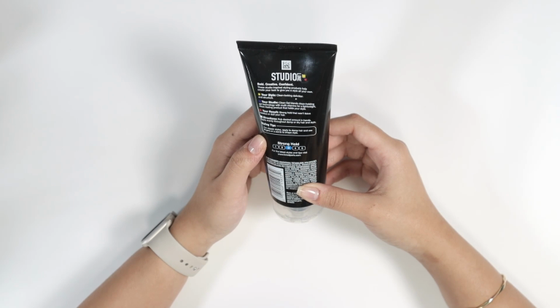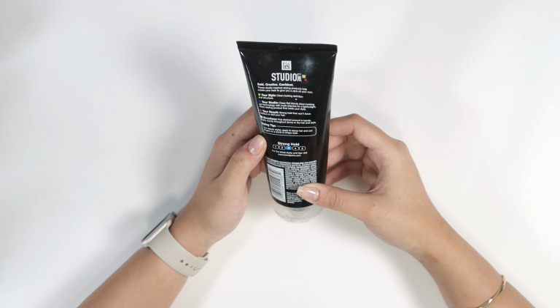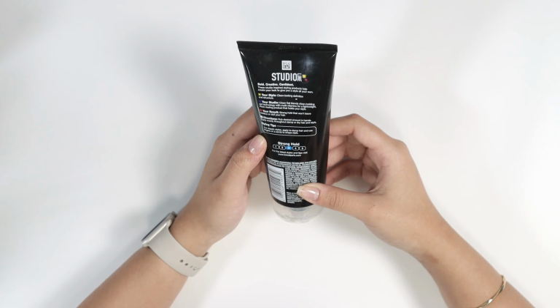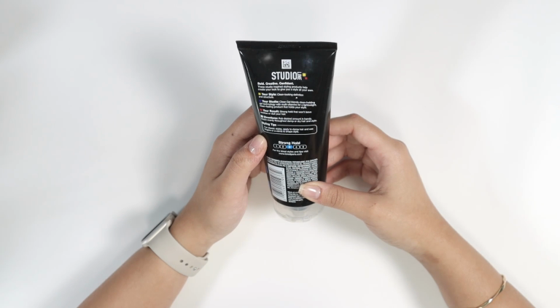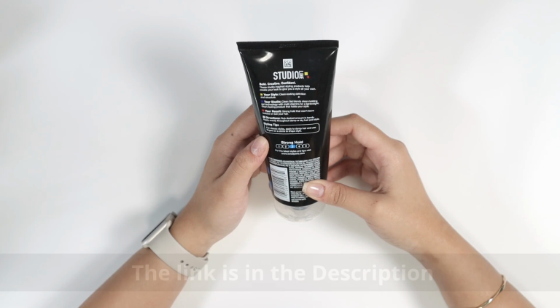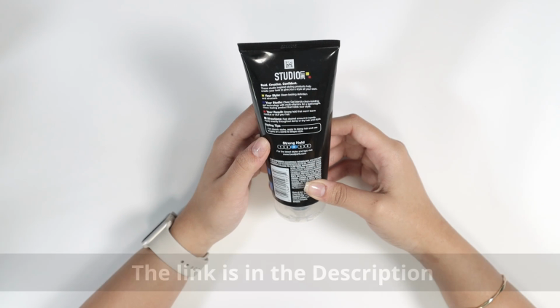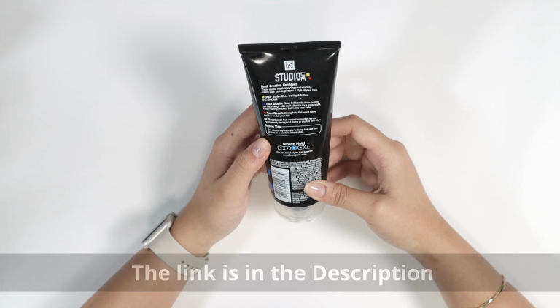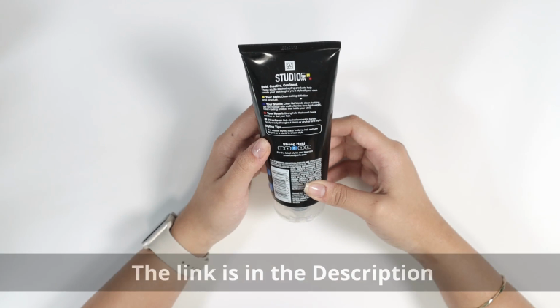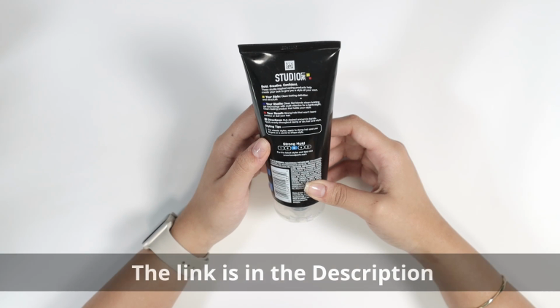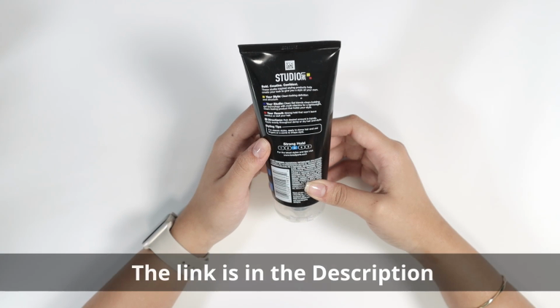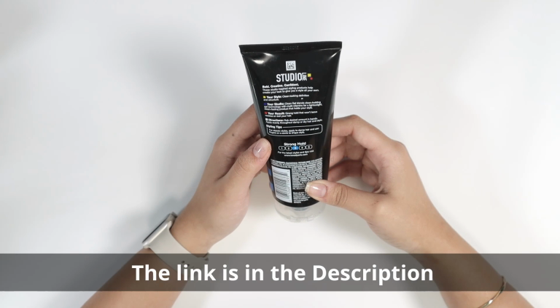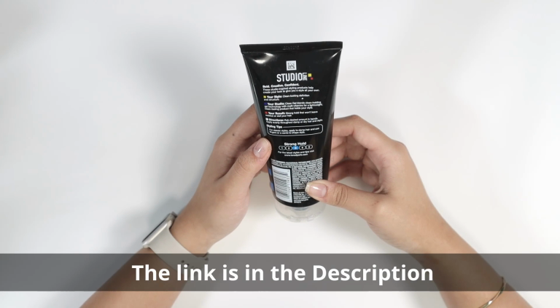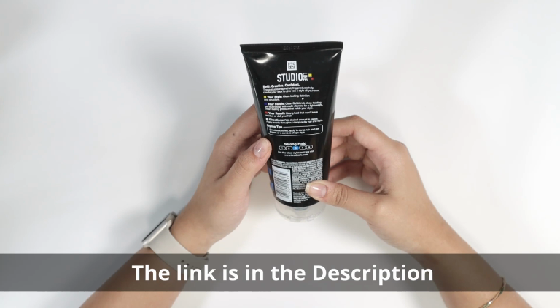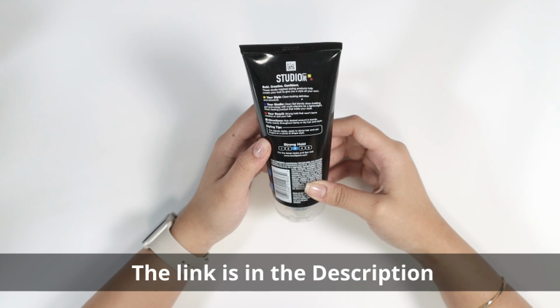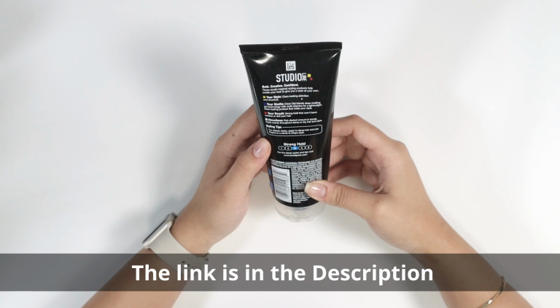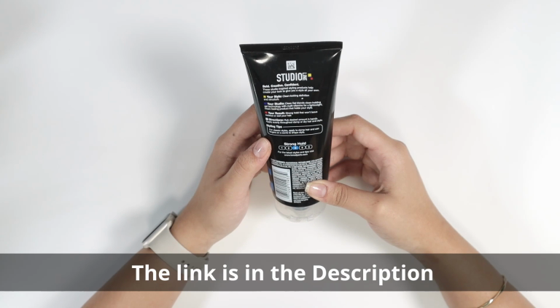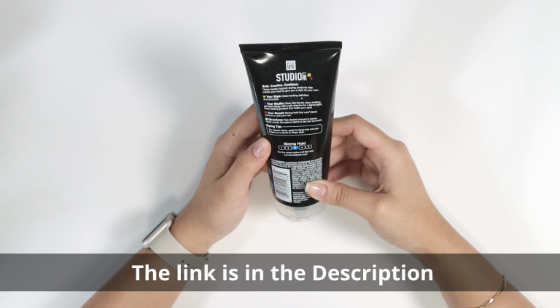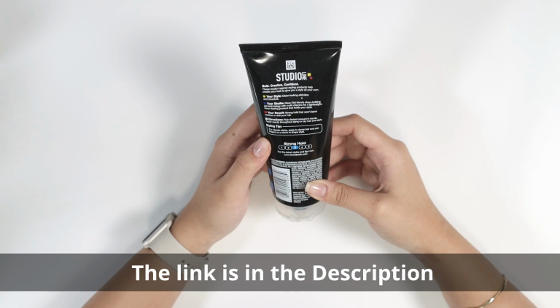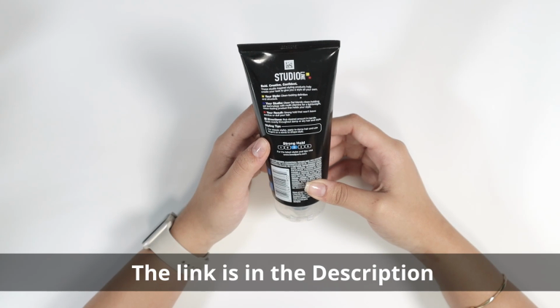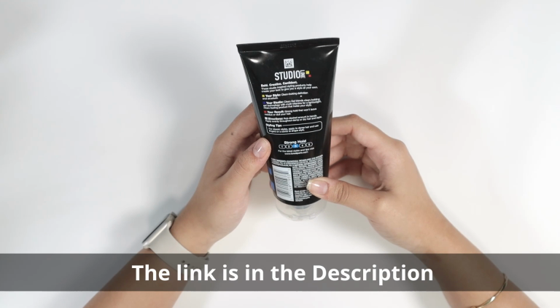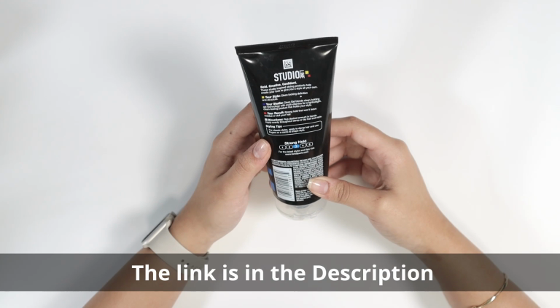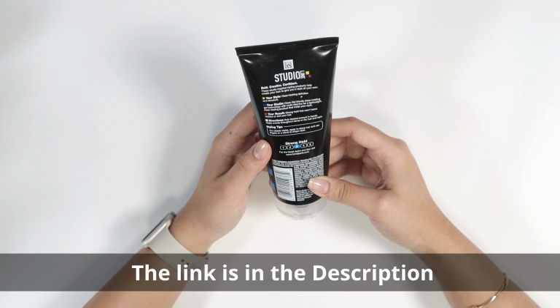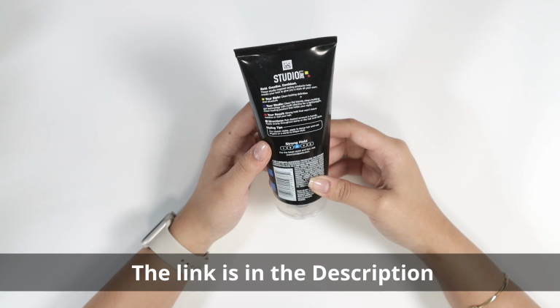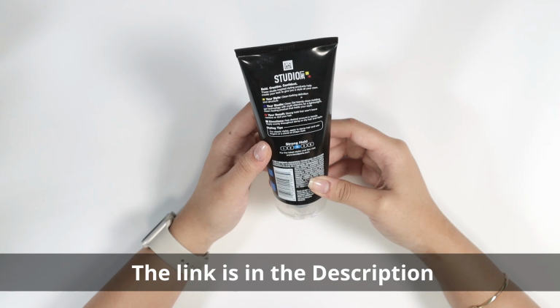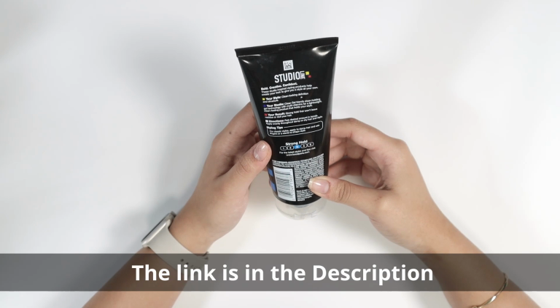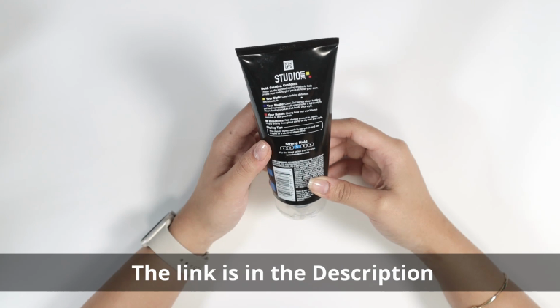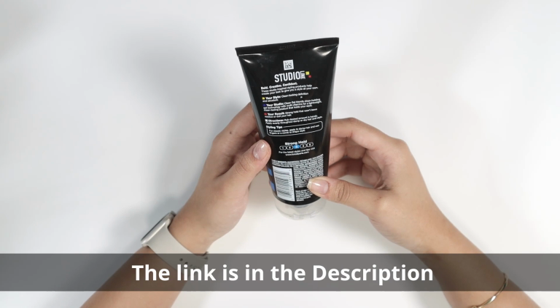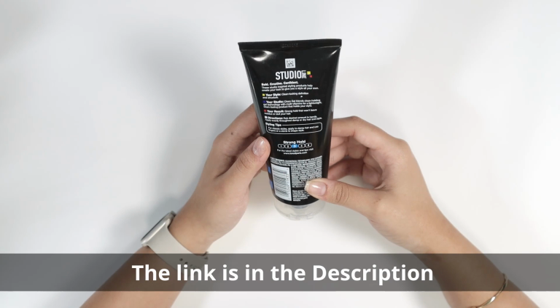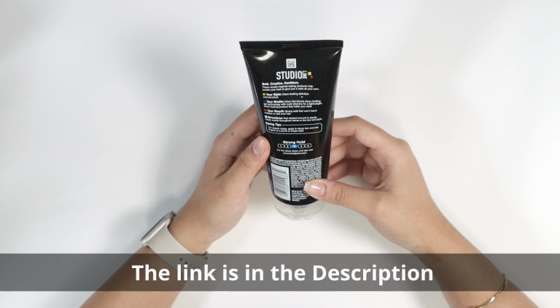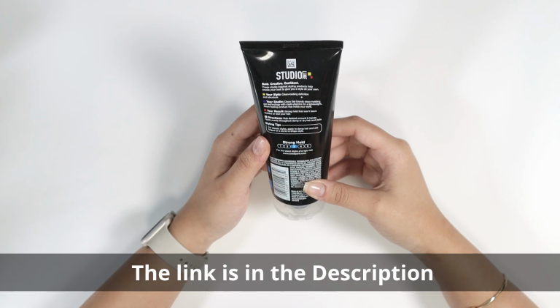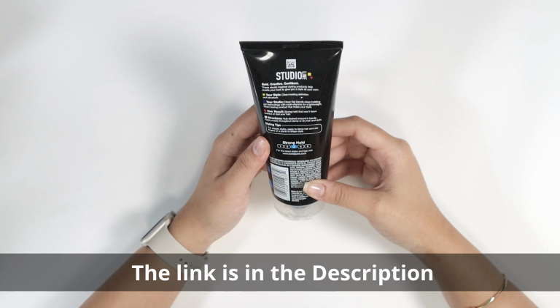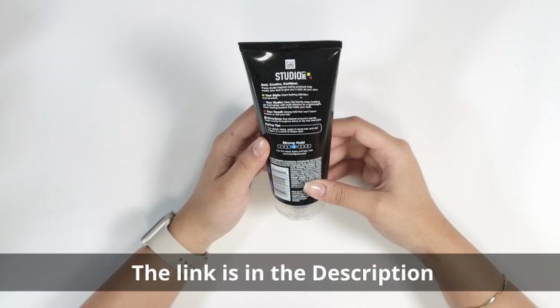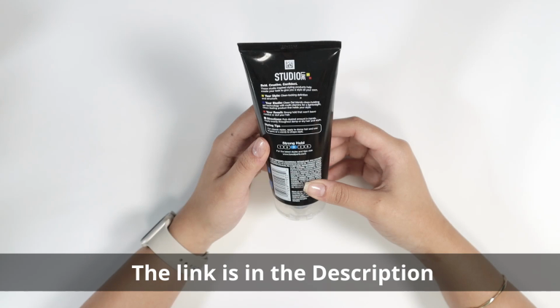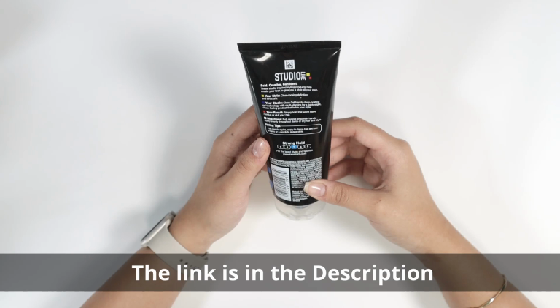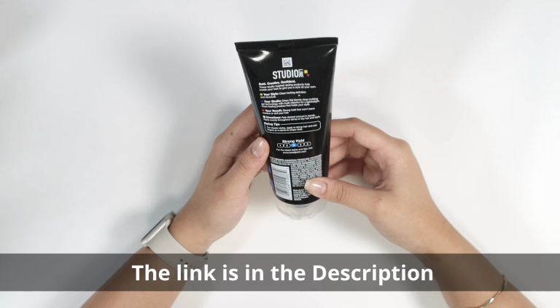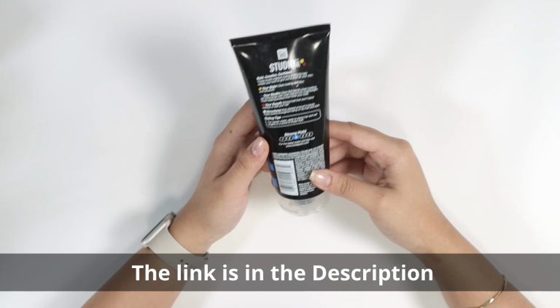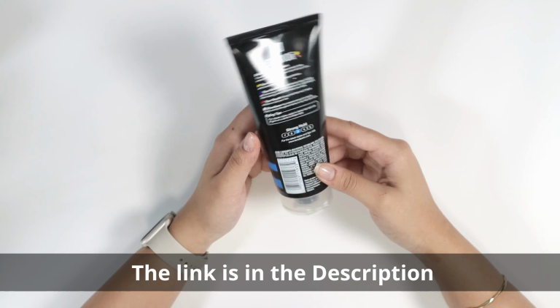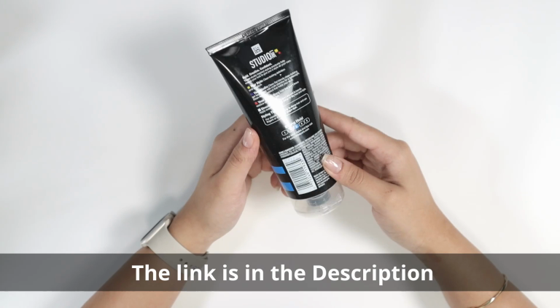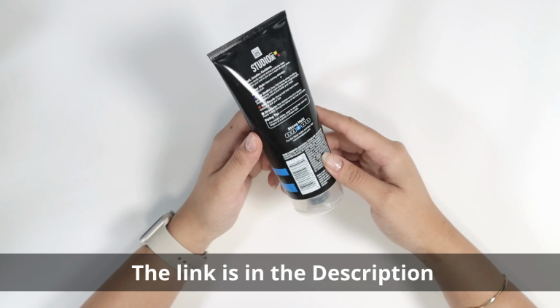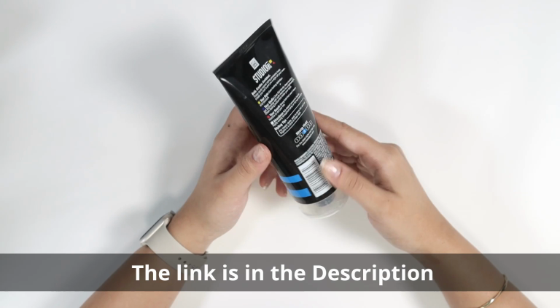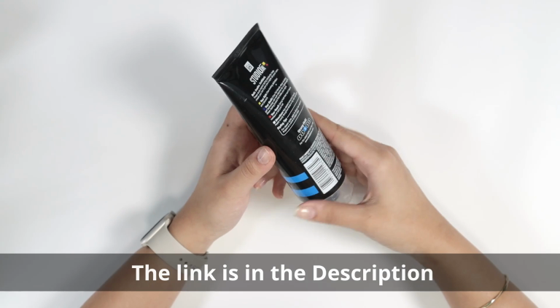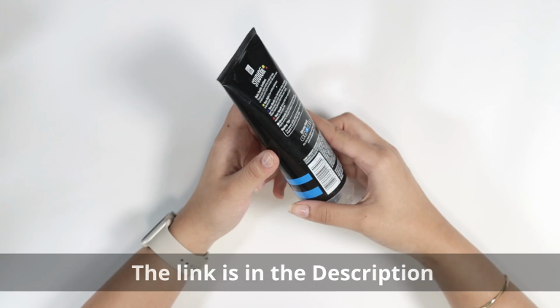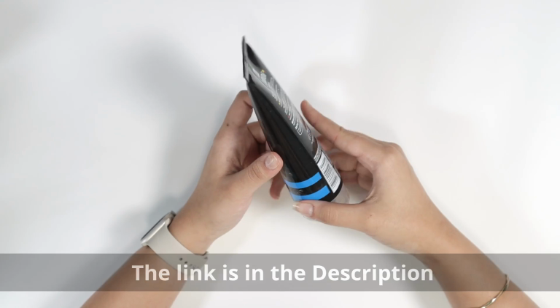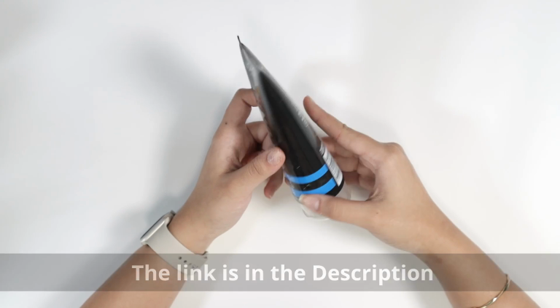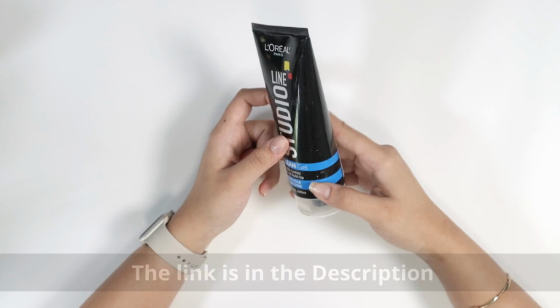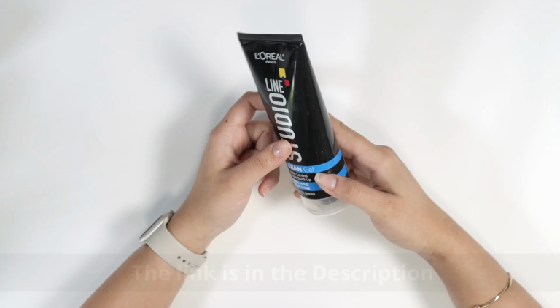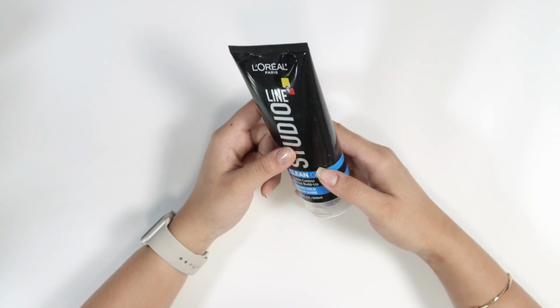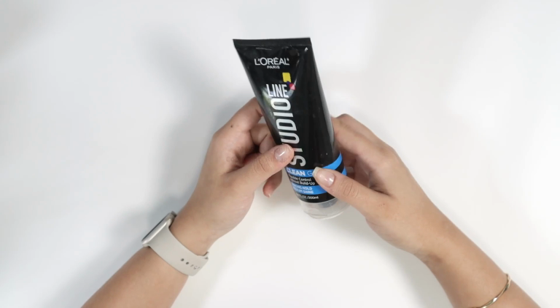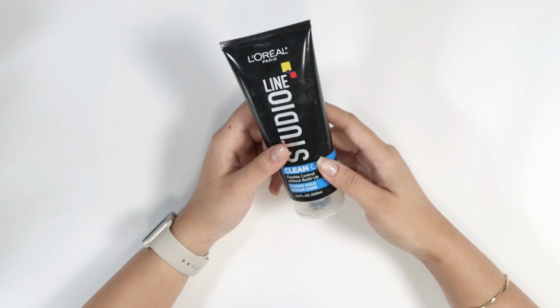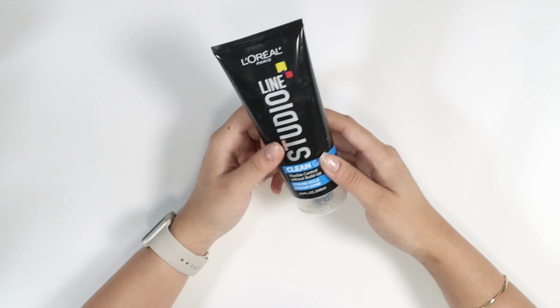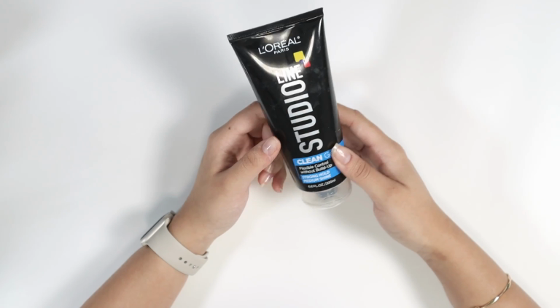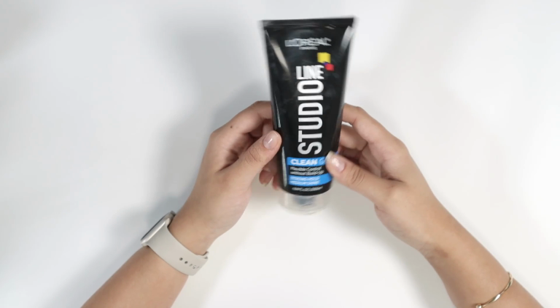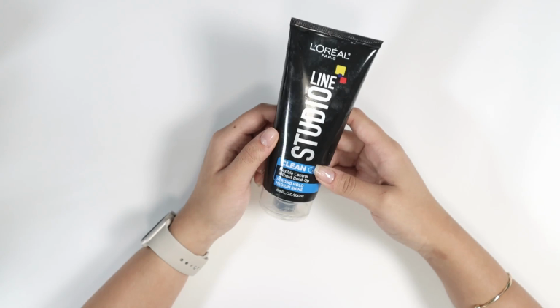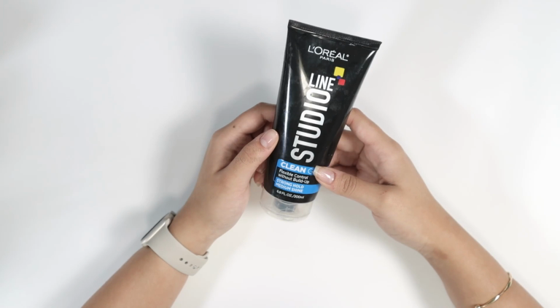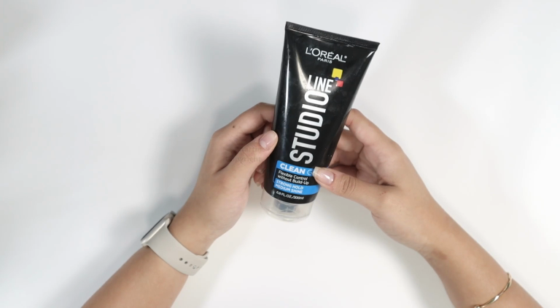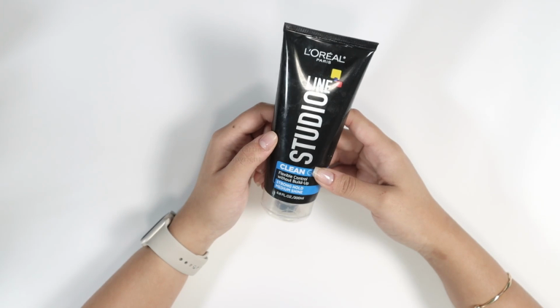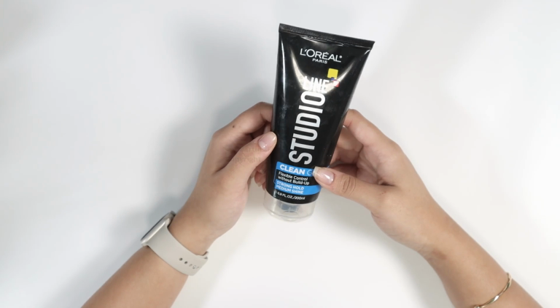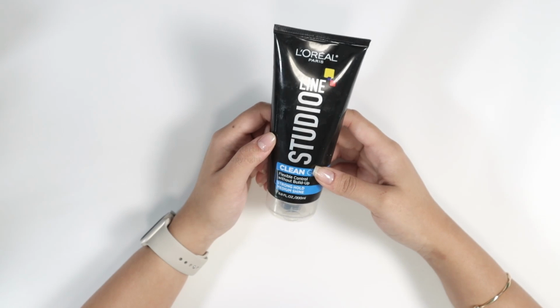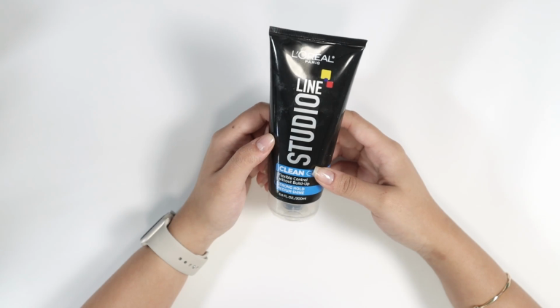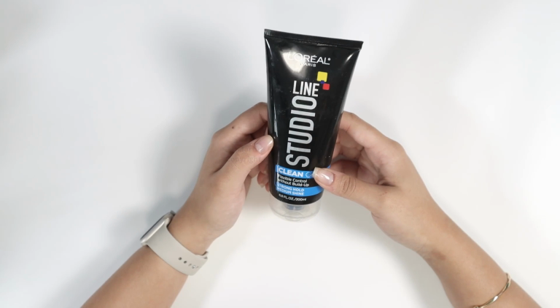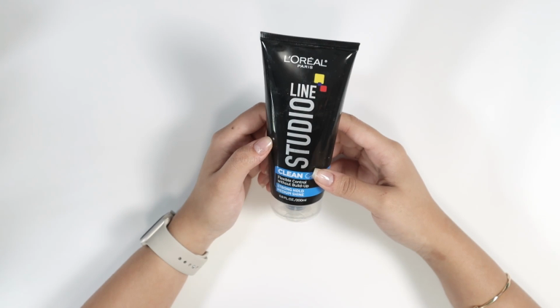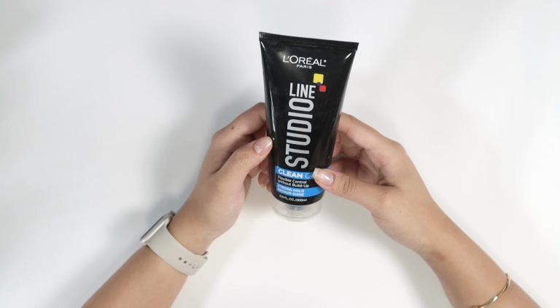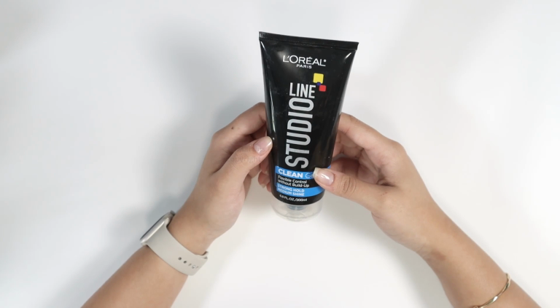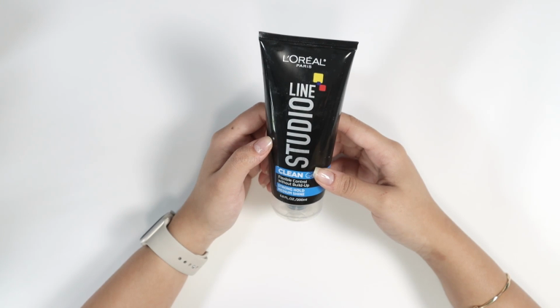All you have to do is rub it in your hands and apply it through your damp or dry hair to style it, just like a regular gel. Honestly, it is a great gel to invest in.